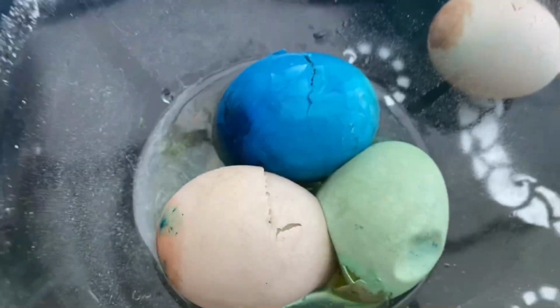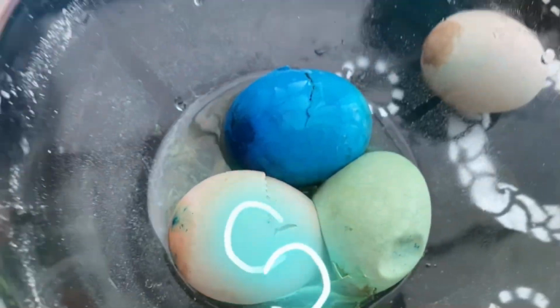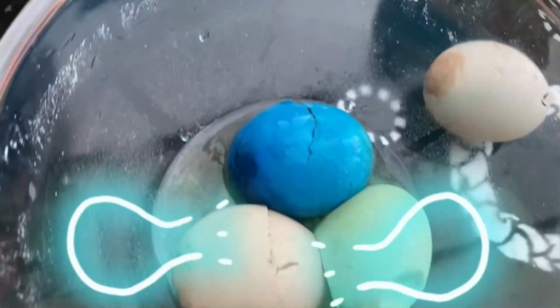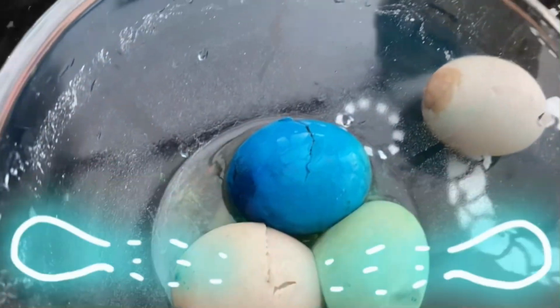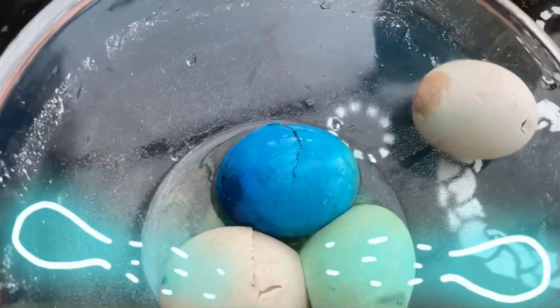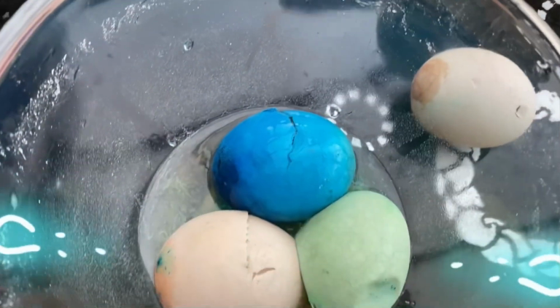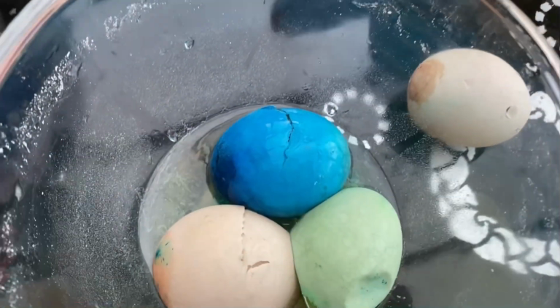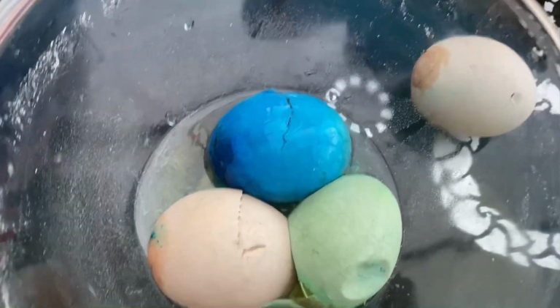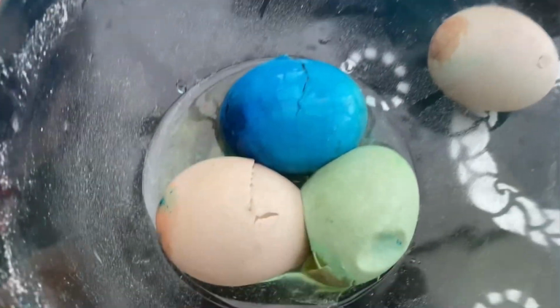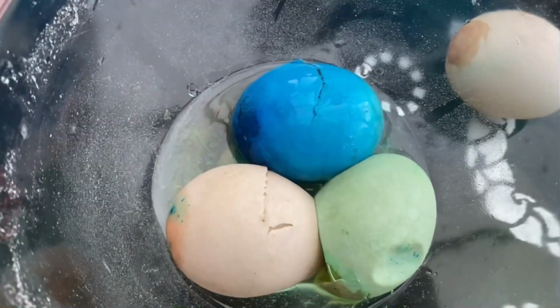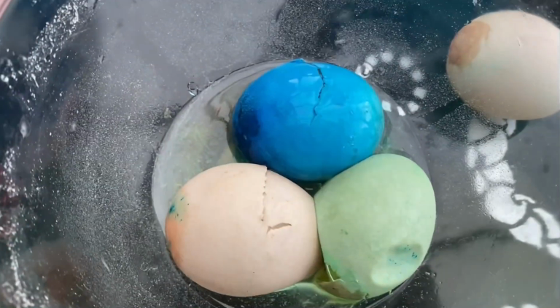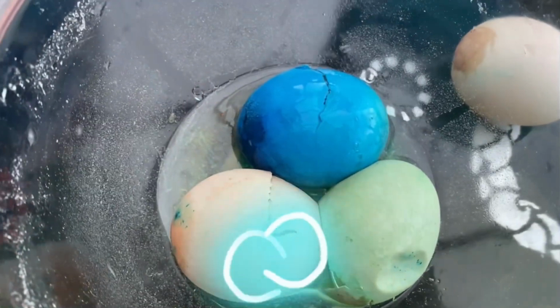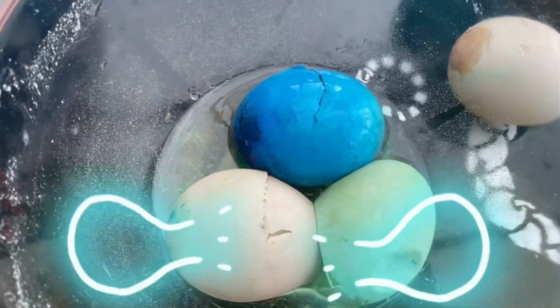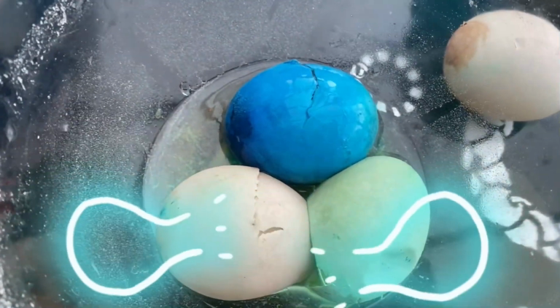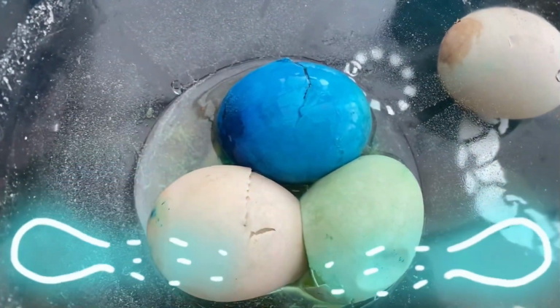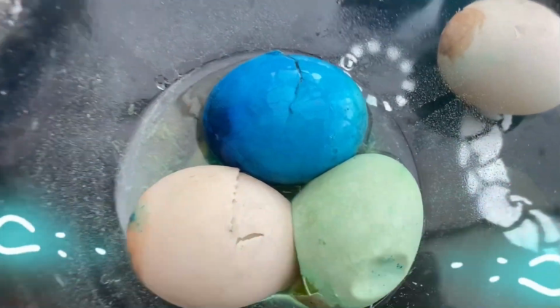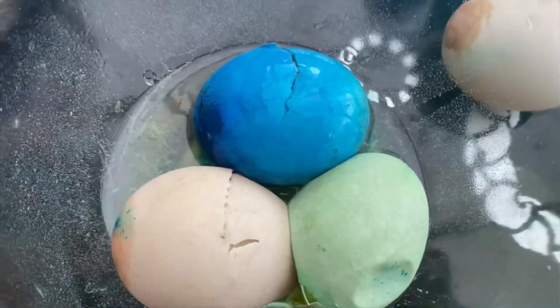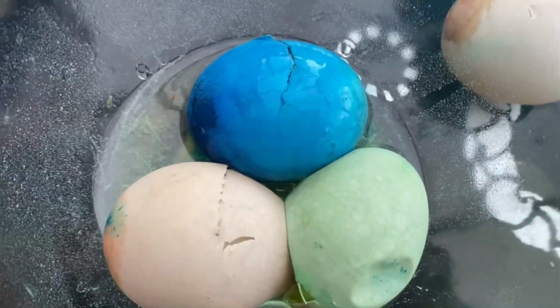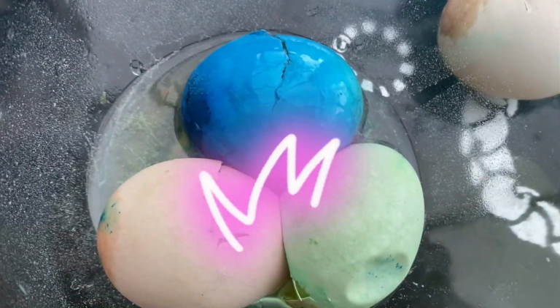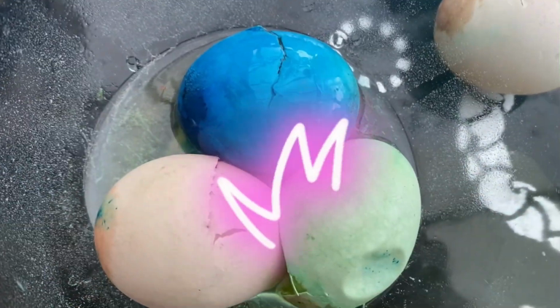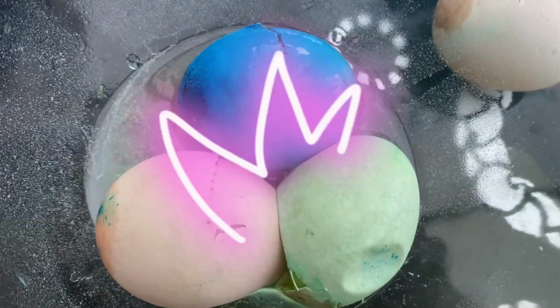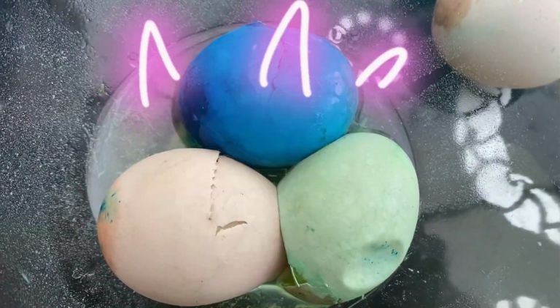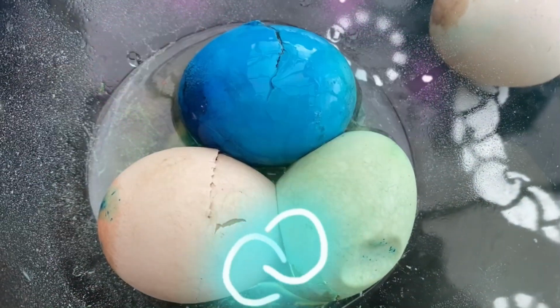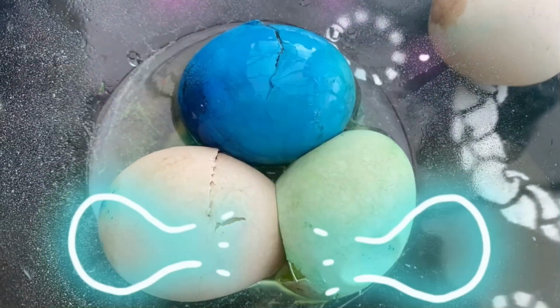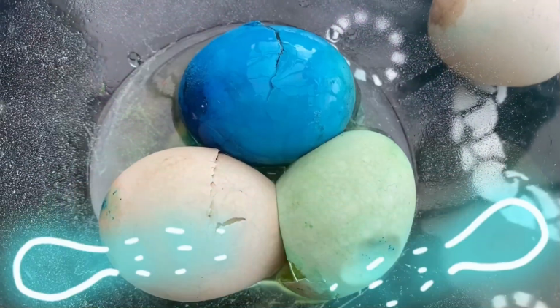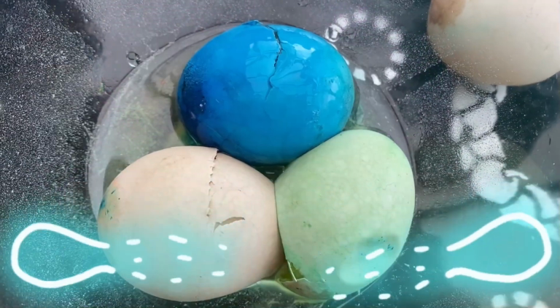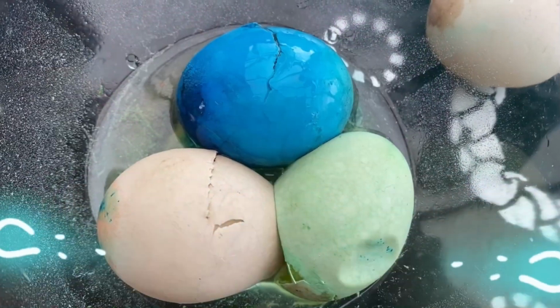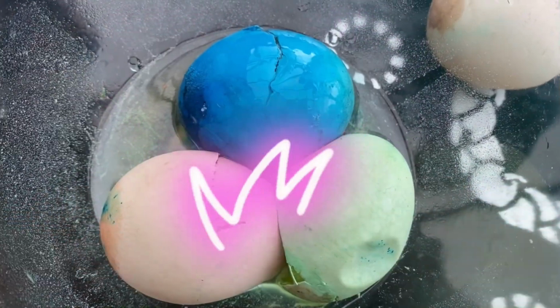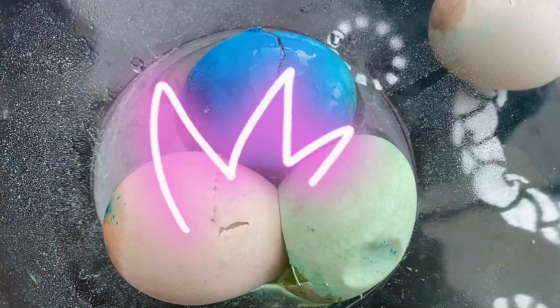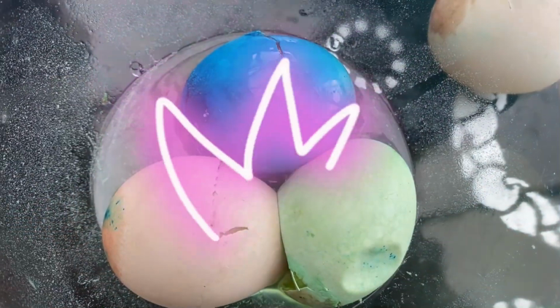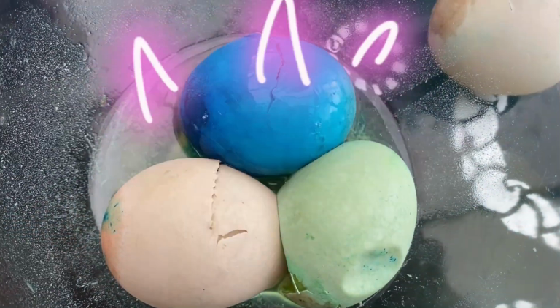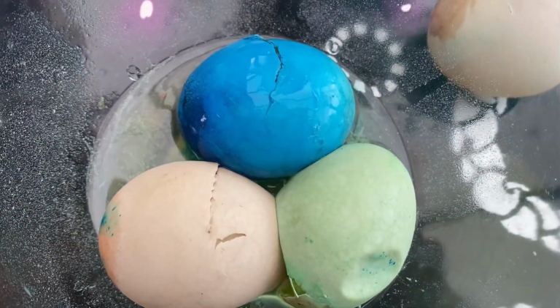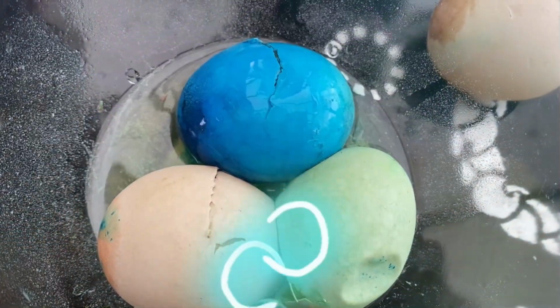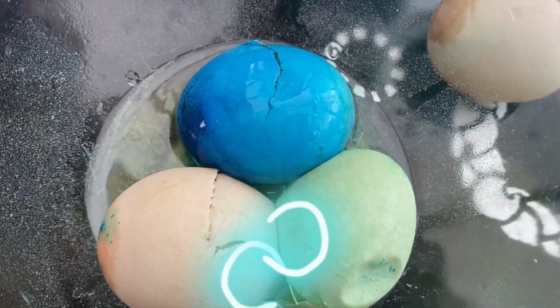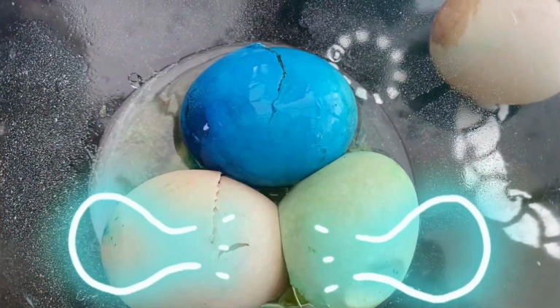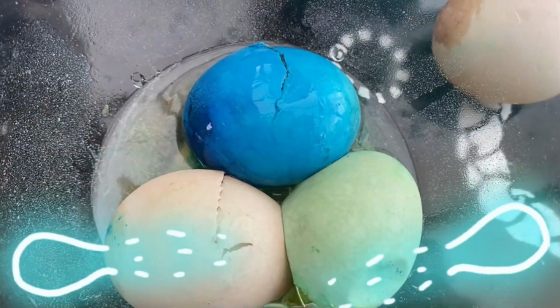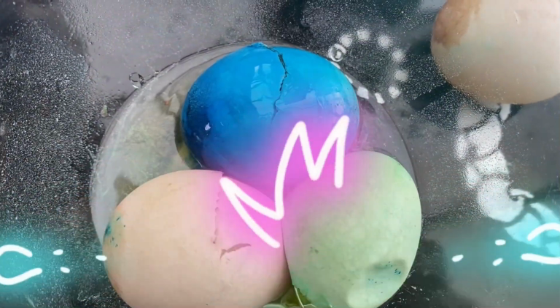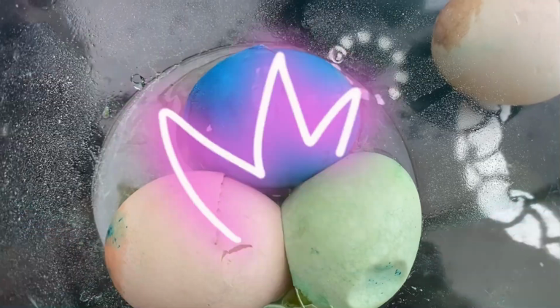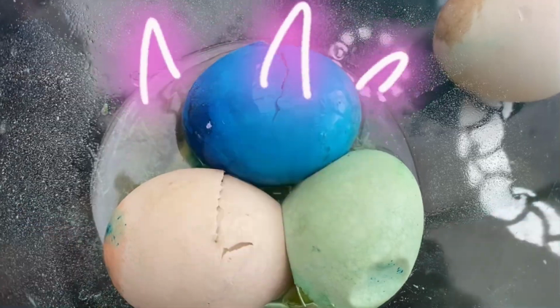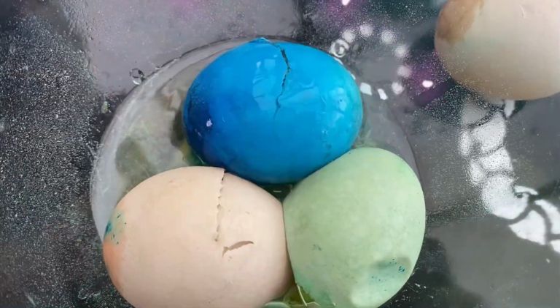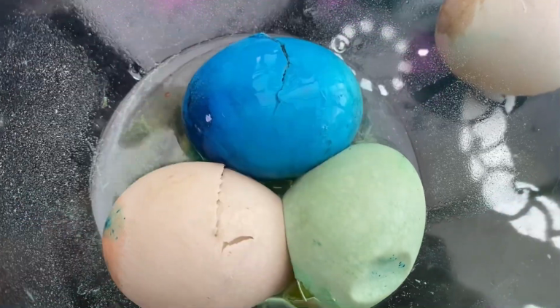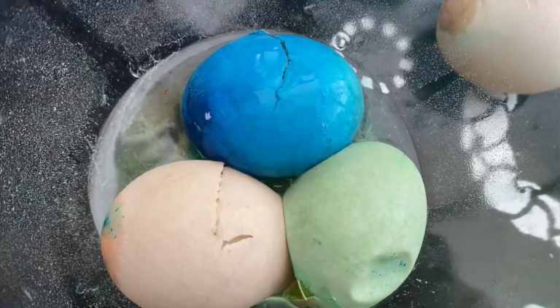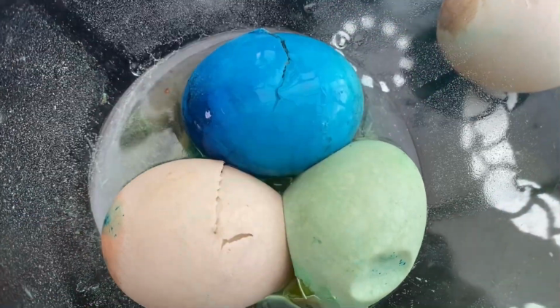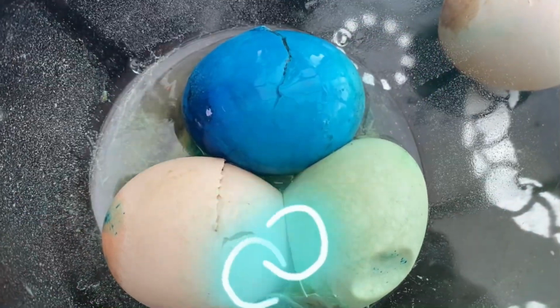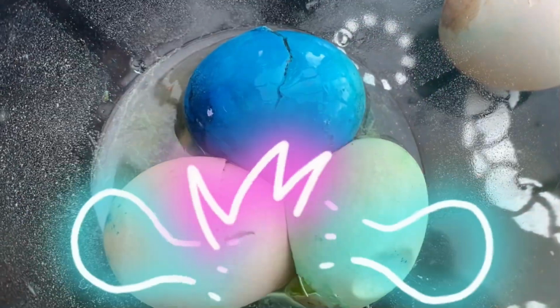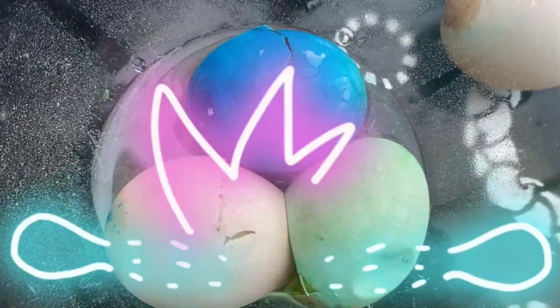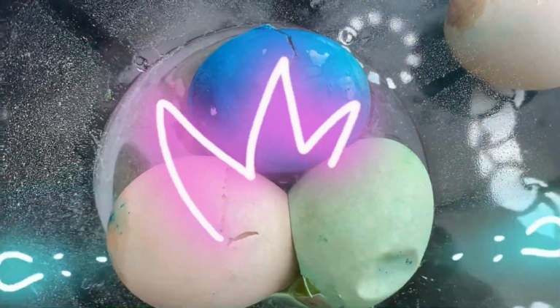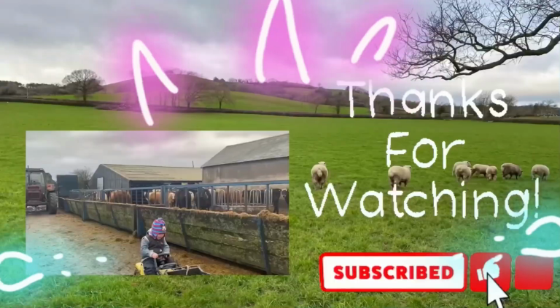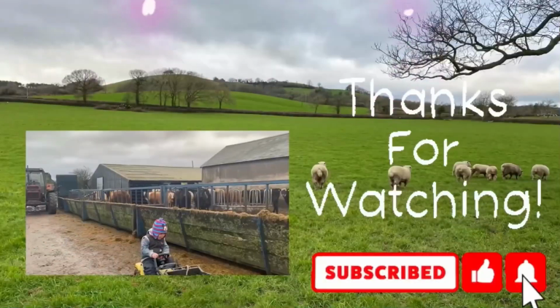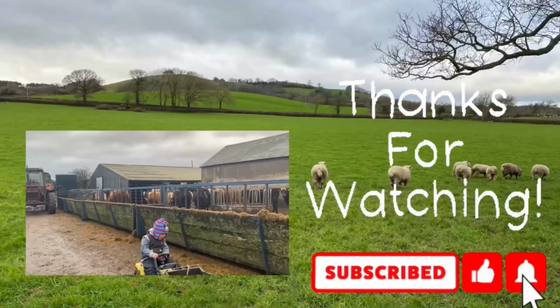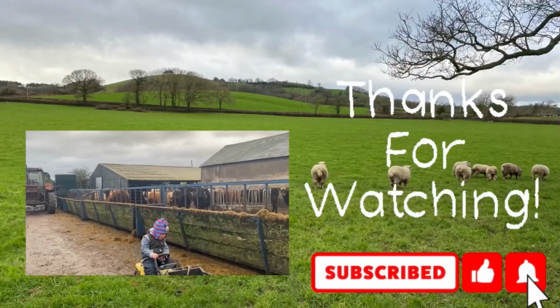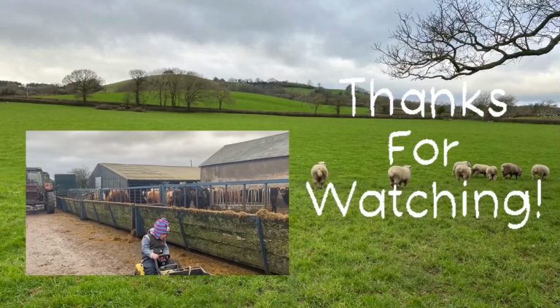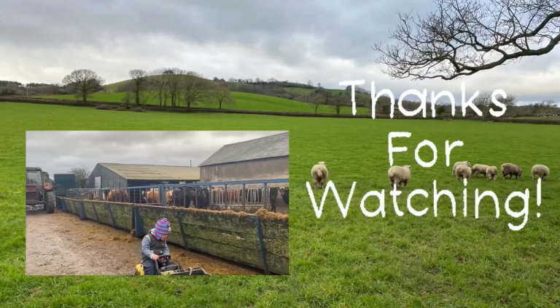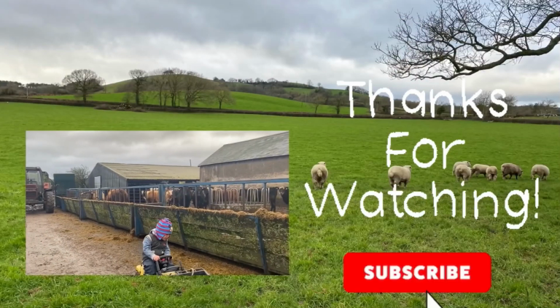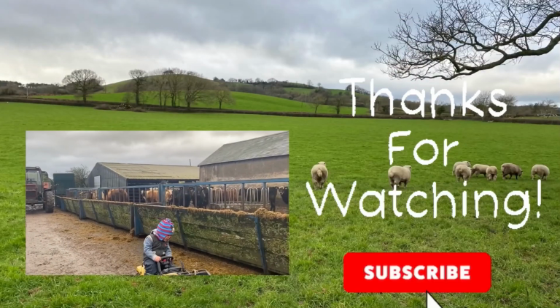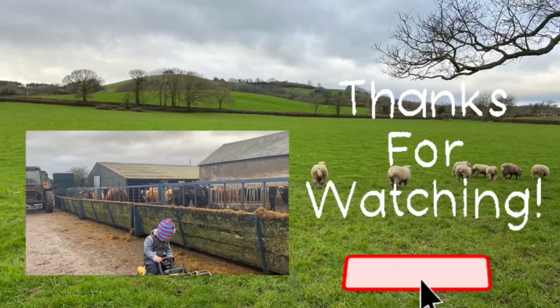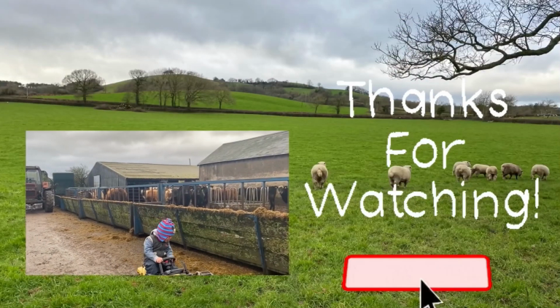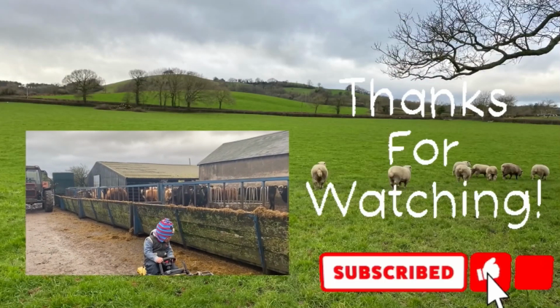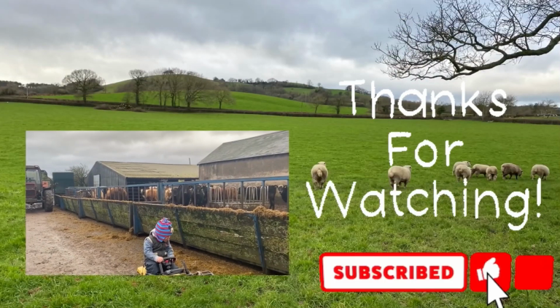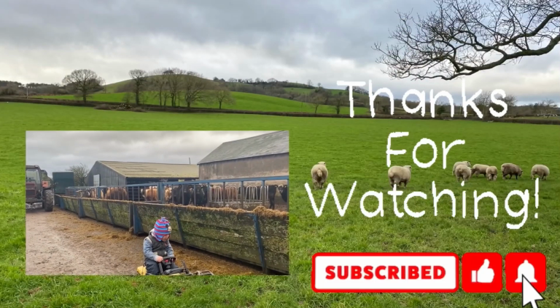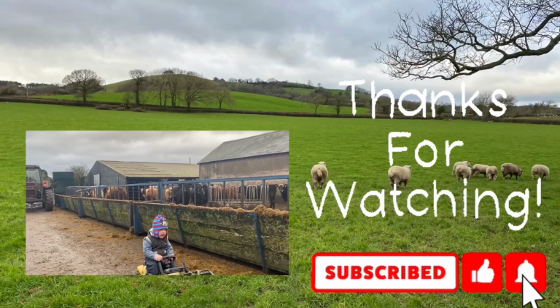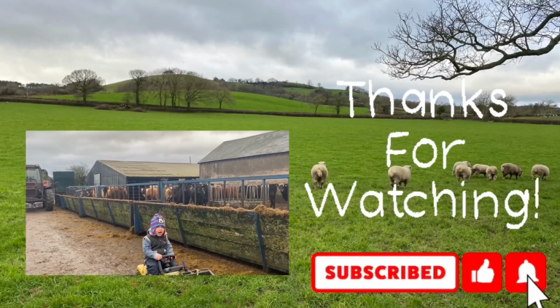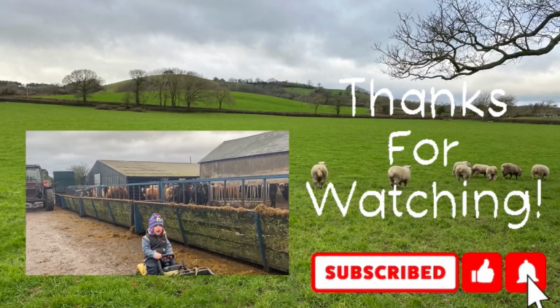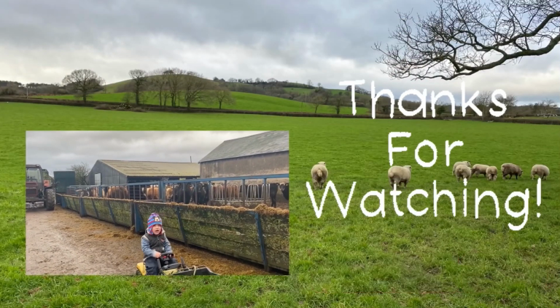I hope you enjoyed my experiment! Thank you for watching, friends!